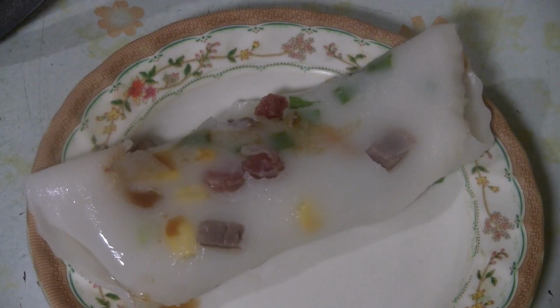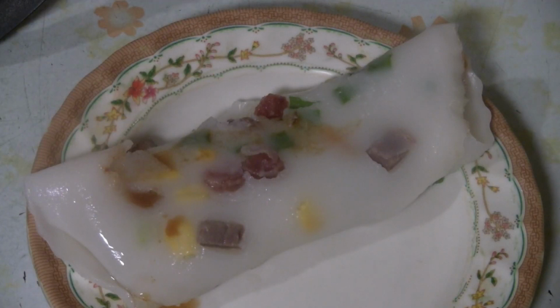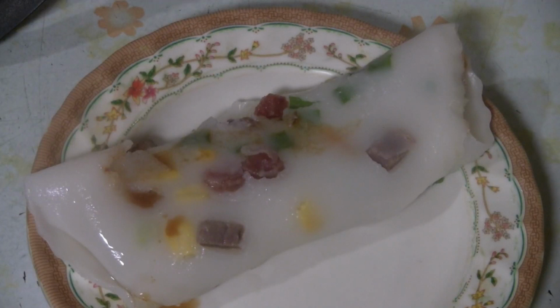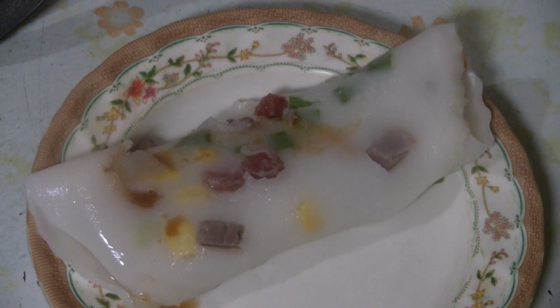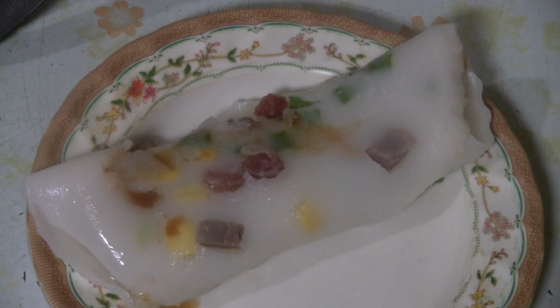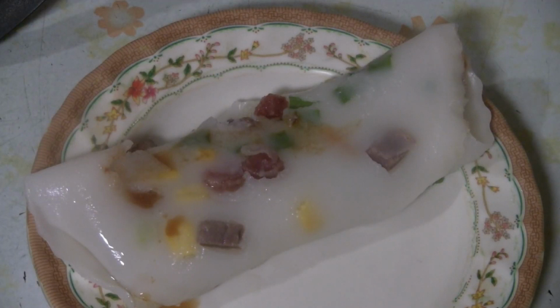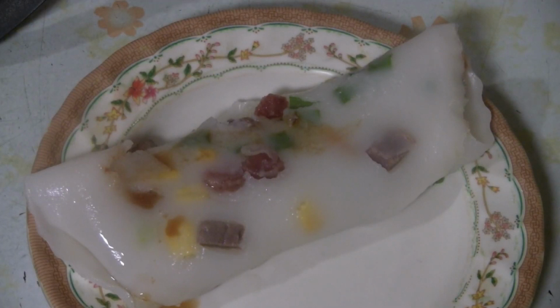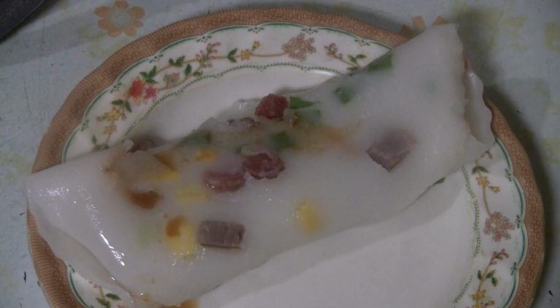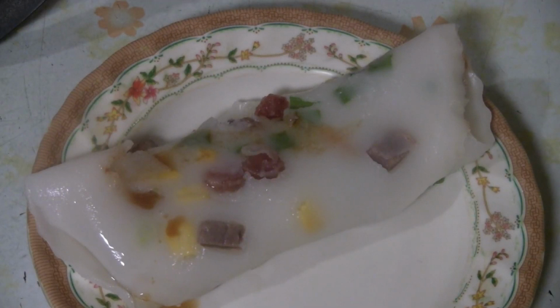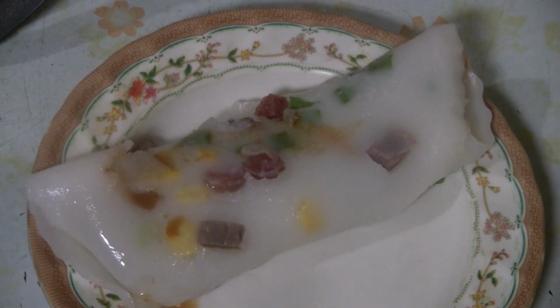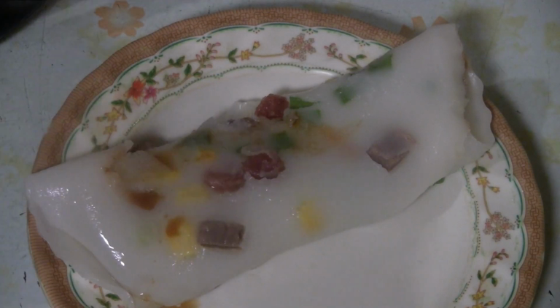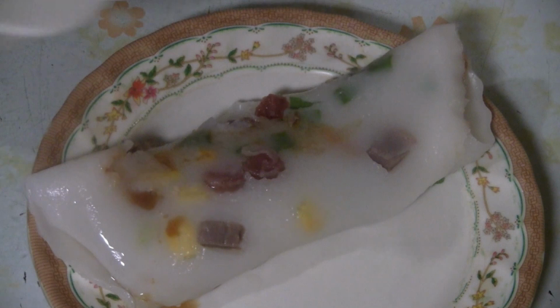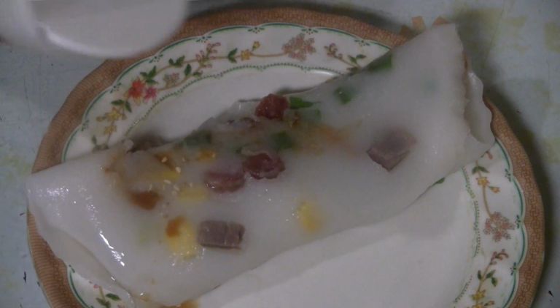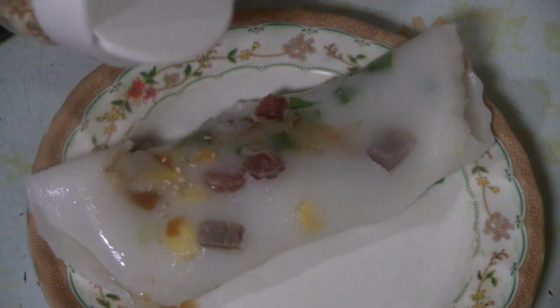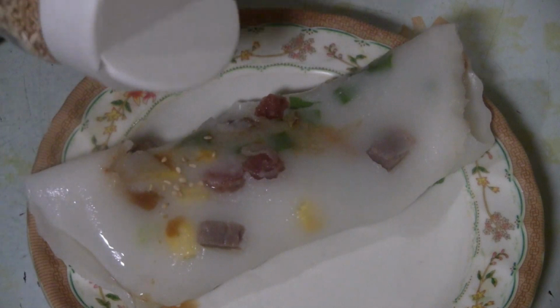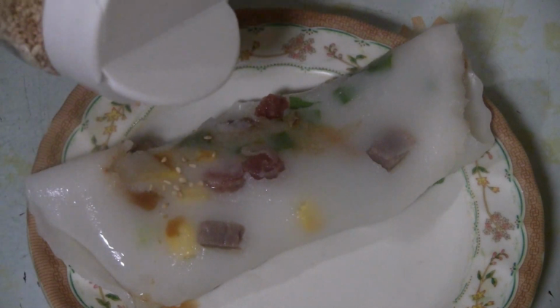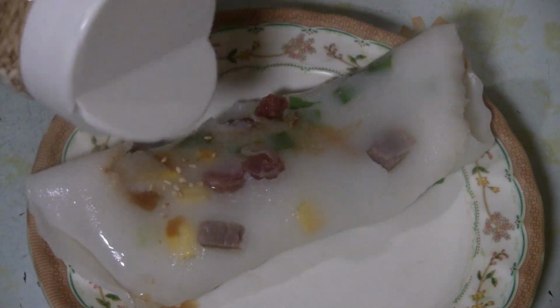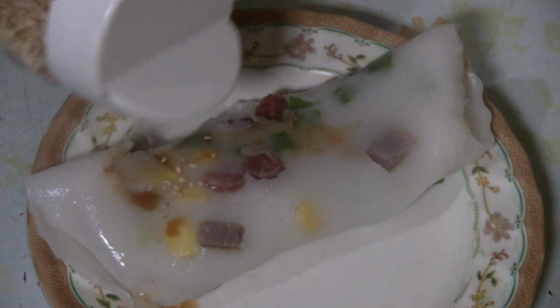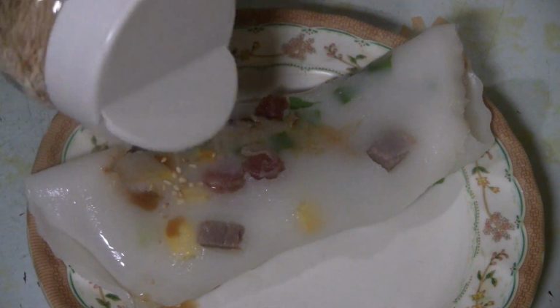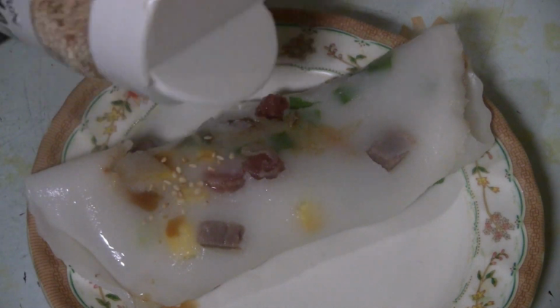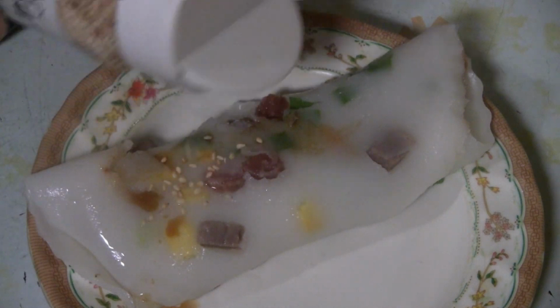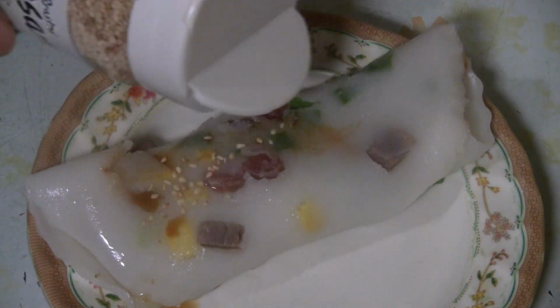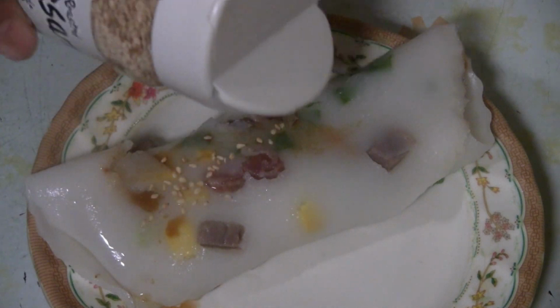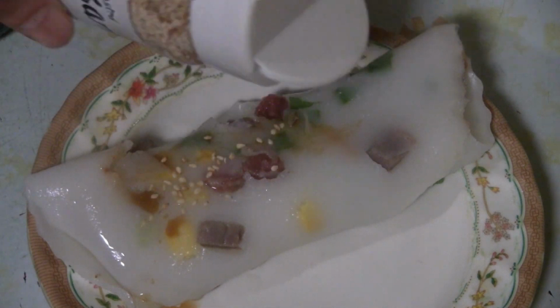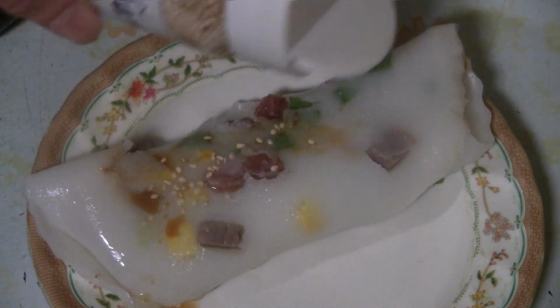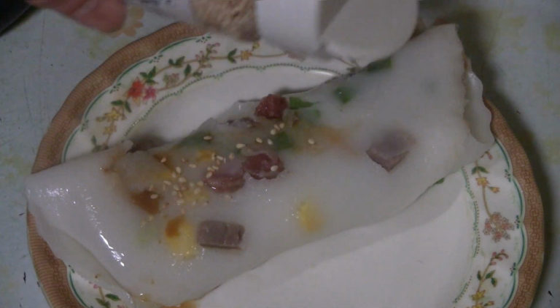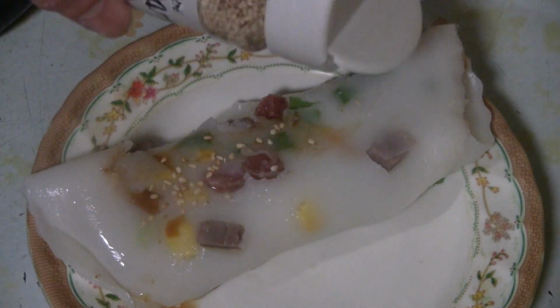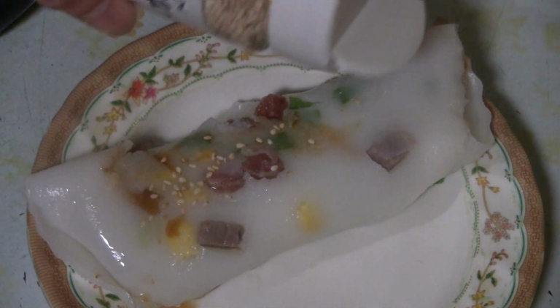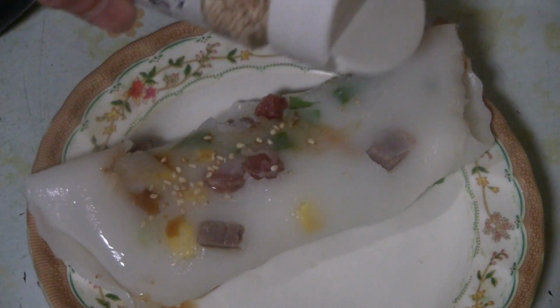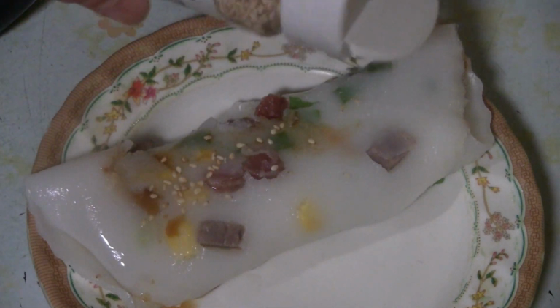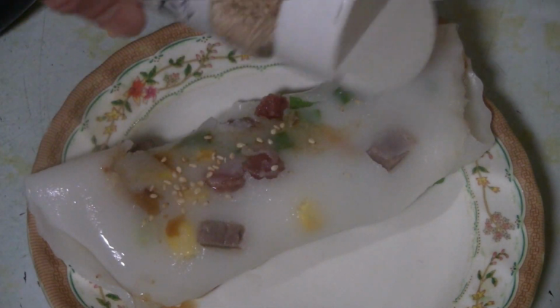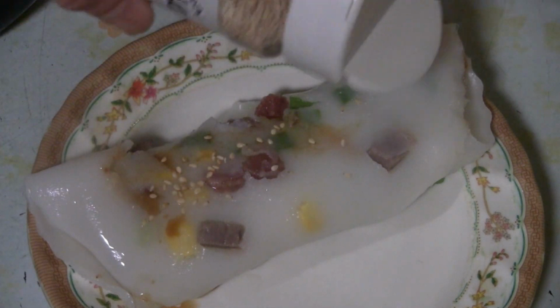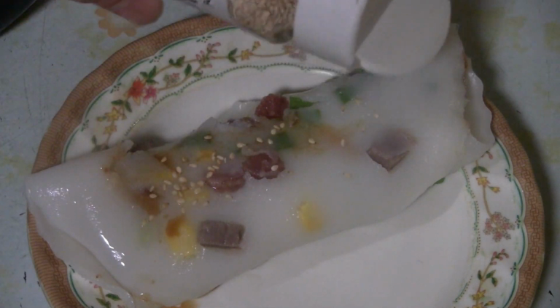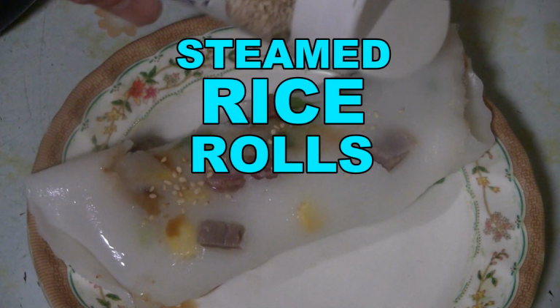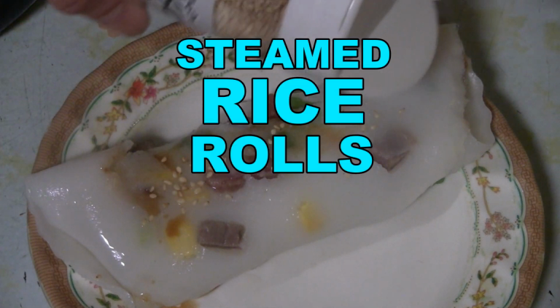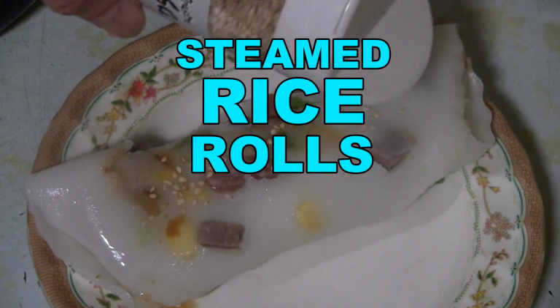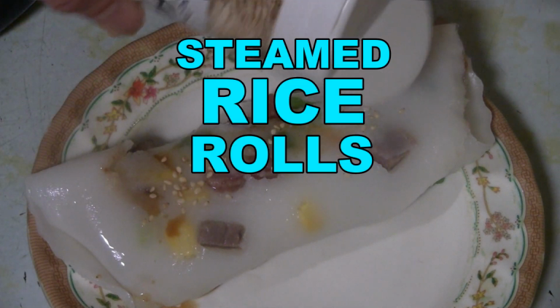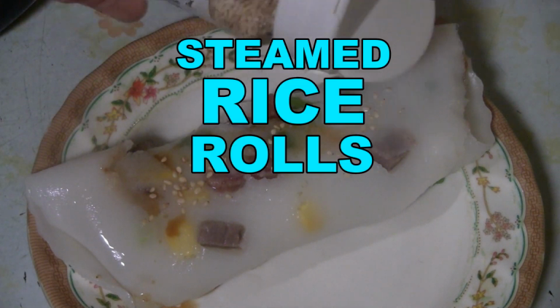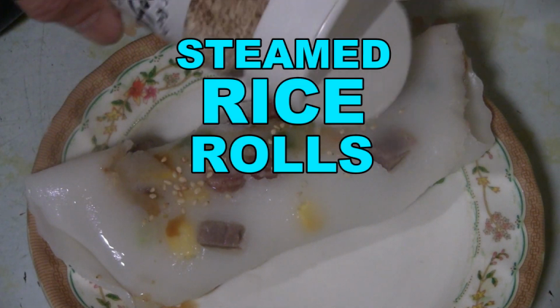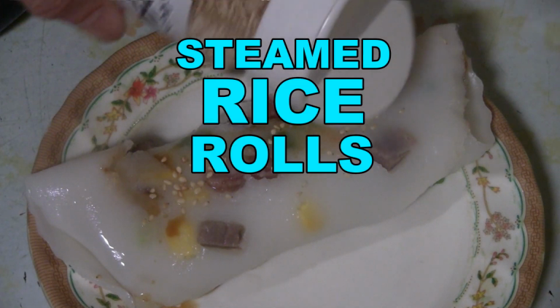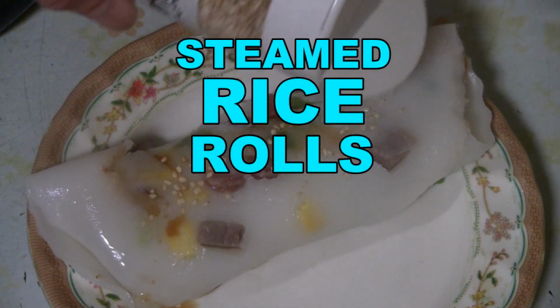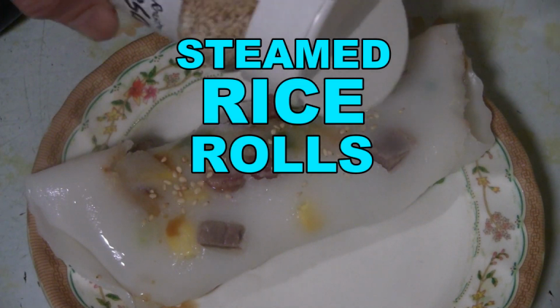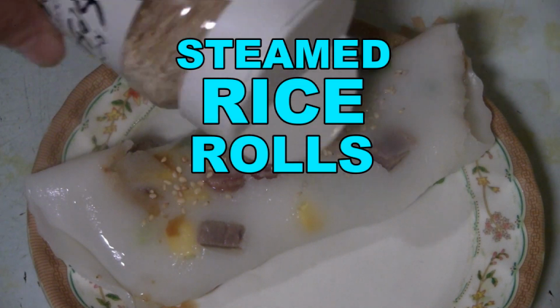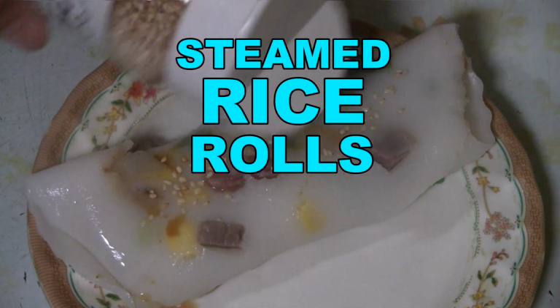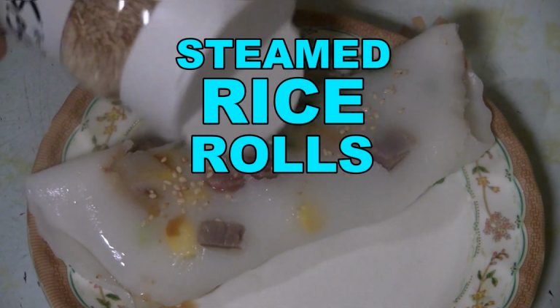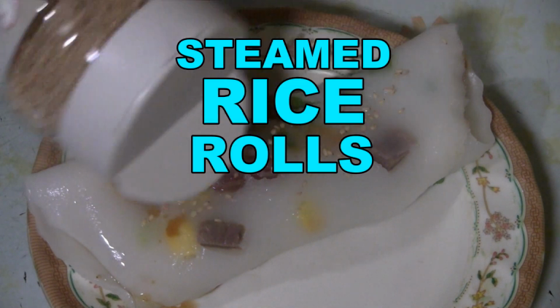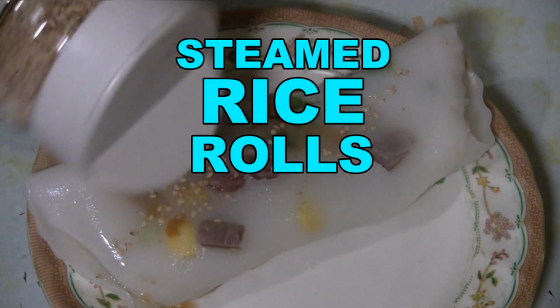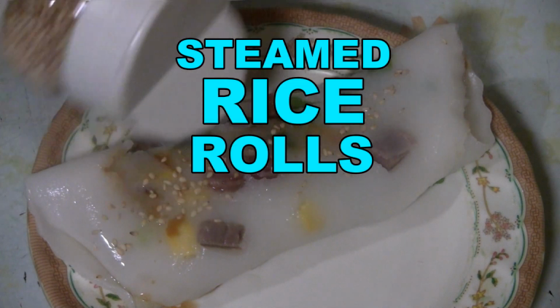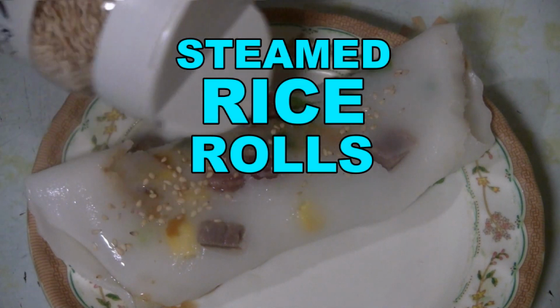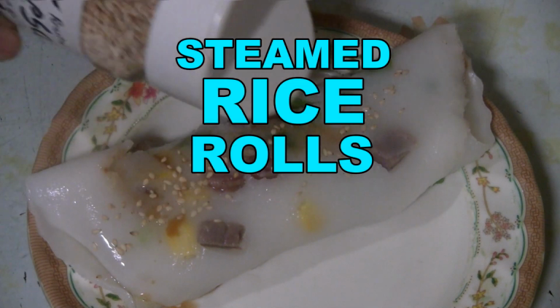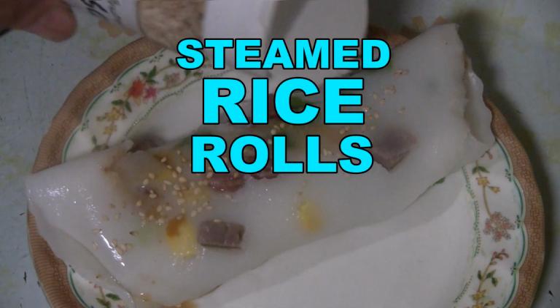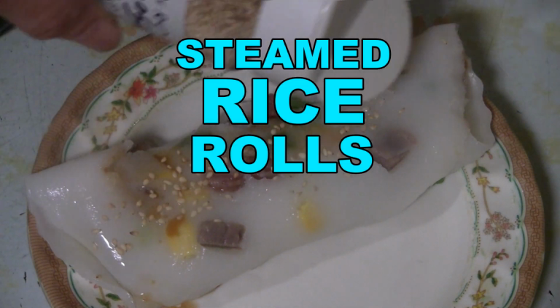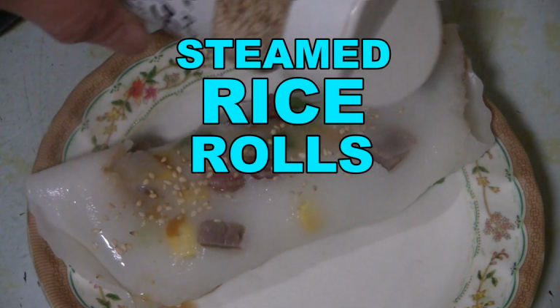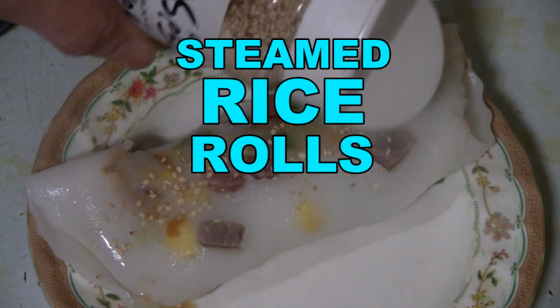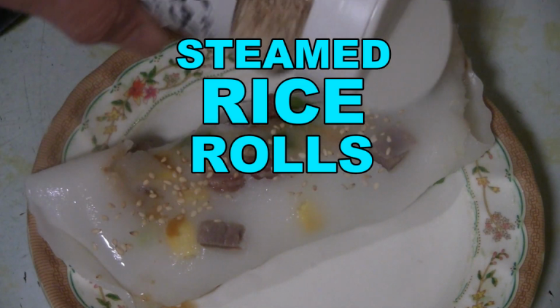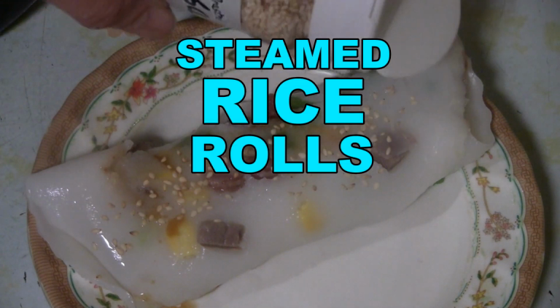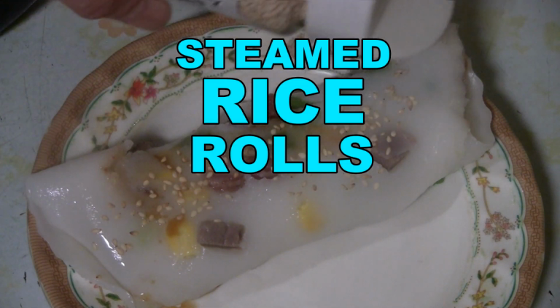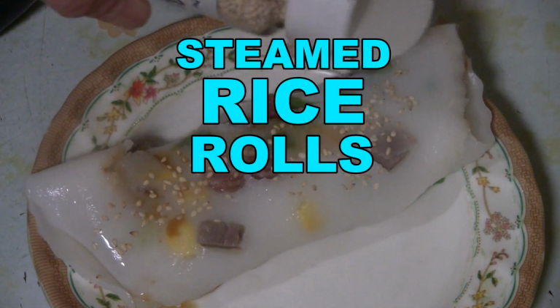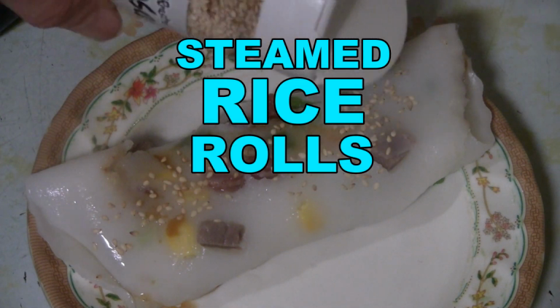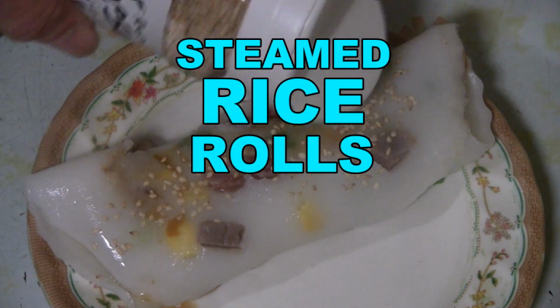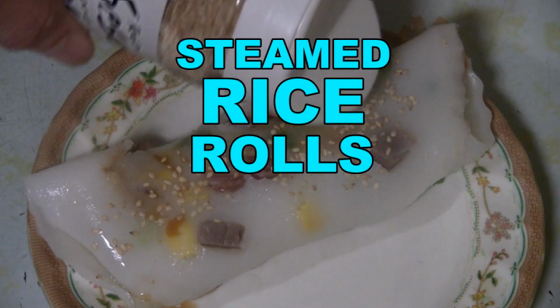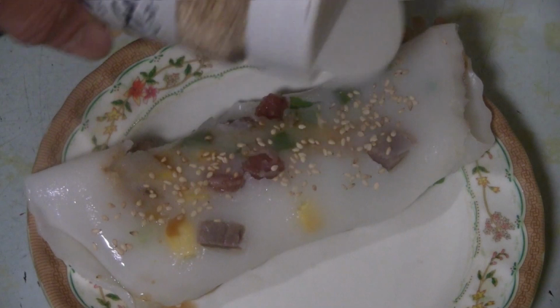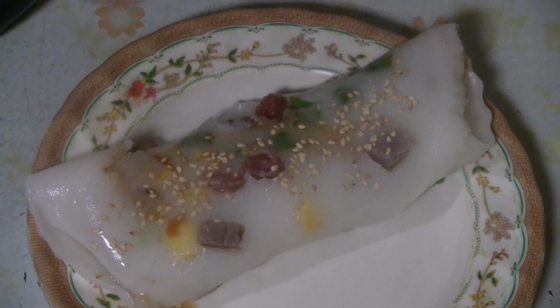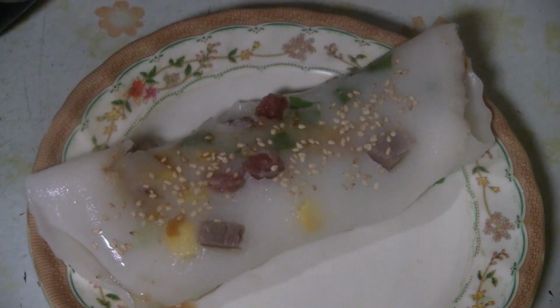For today's recipe we're going to make steamed rice rolls. The secret ingredient is tapioca starch.